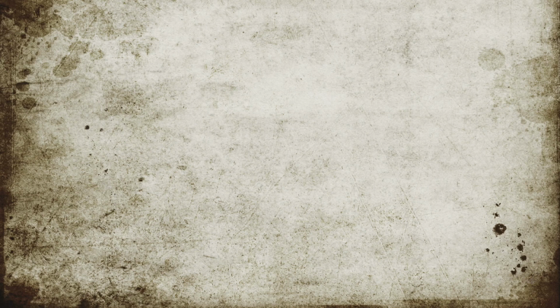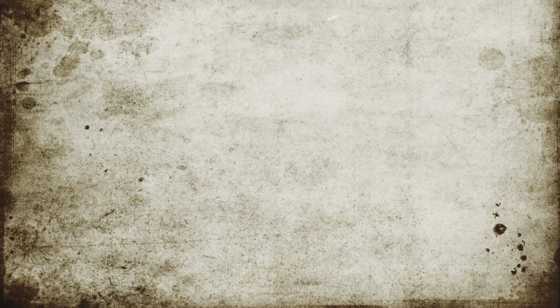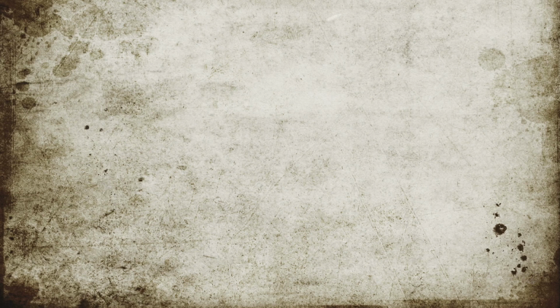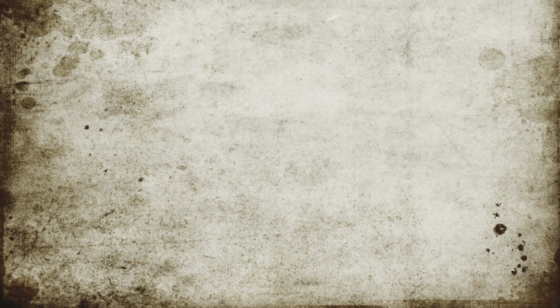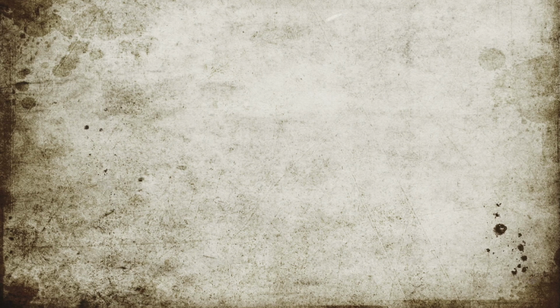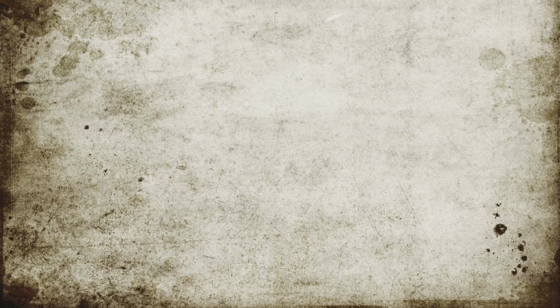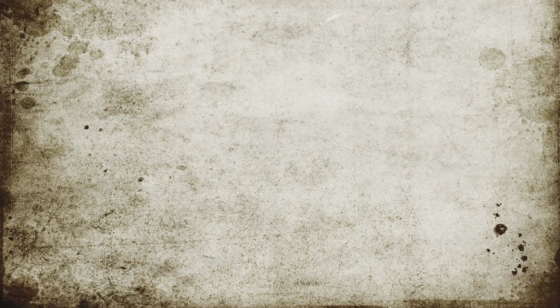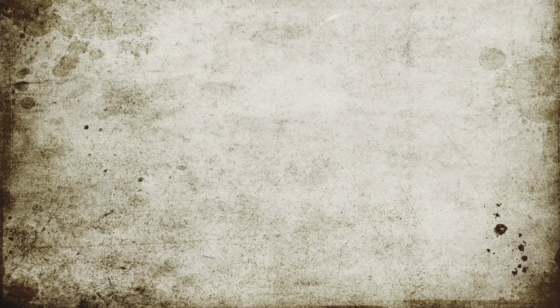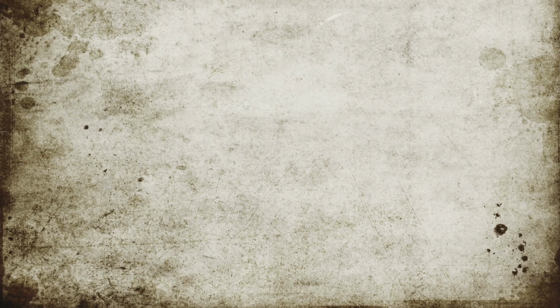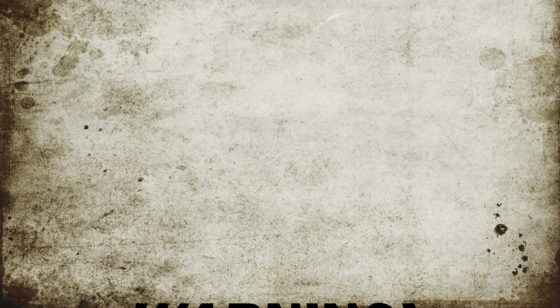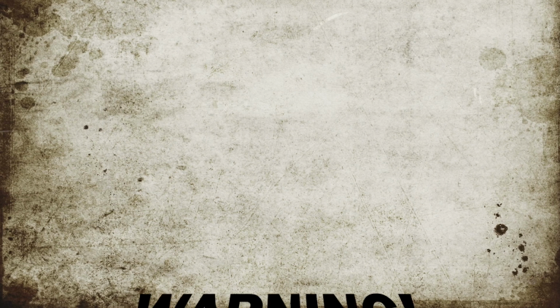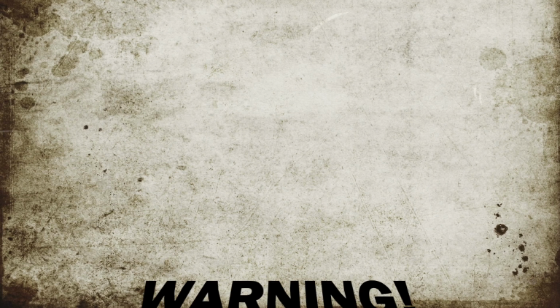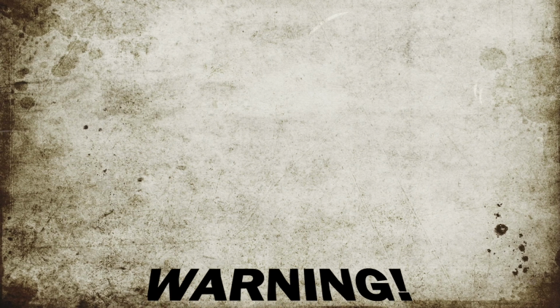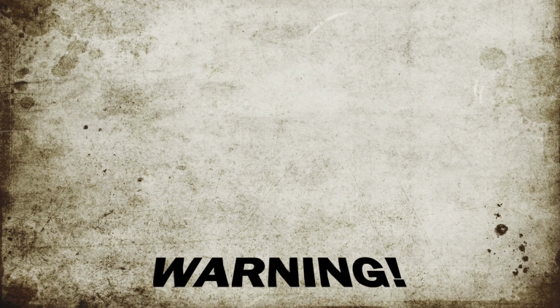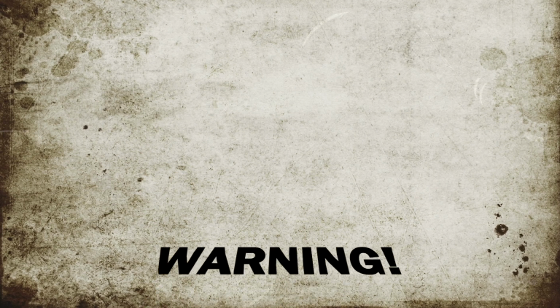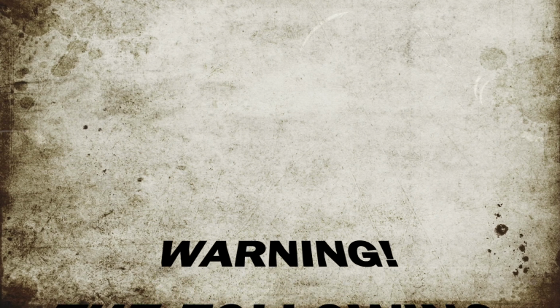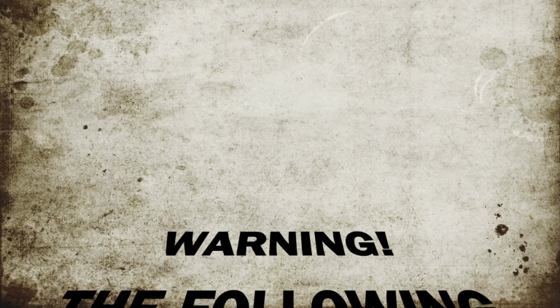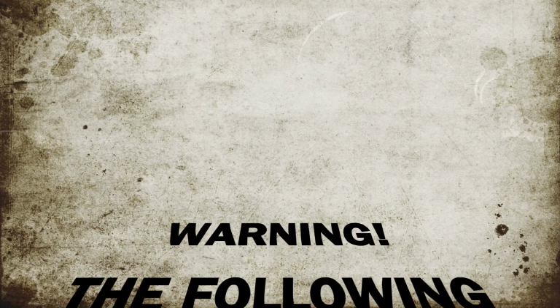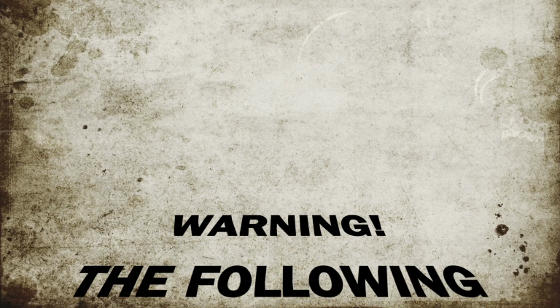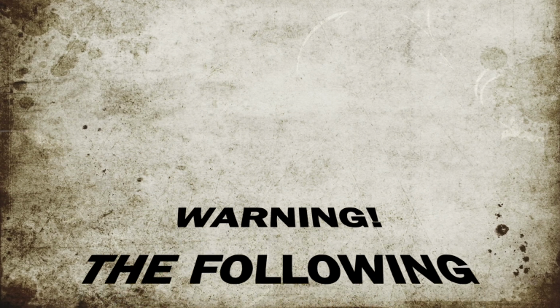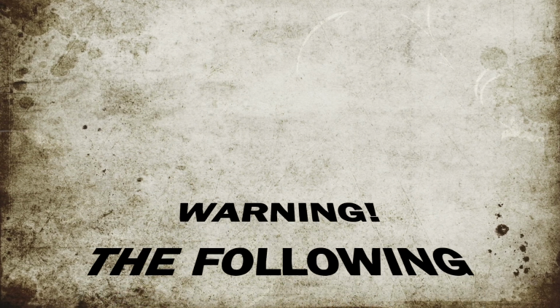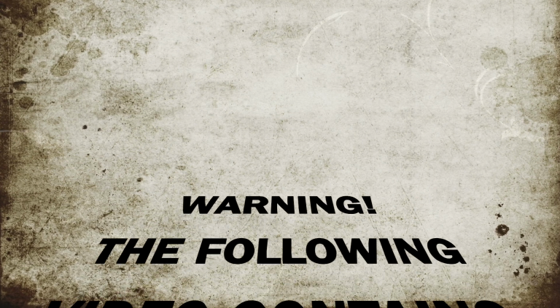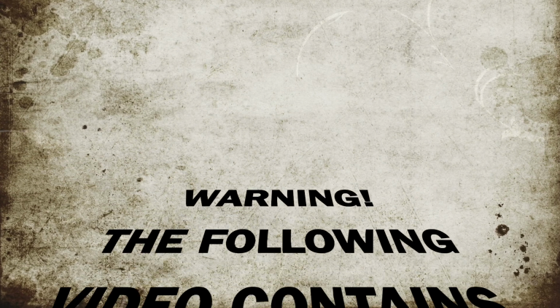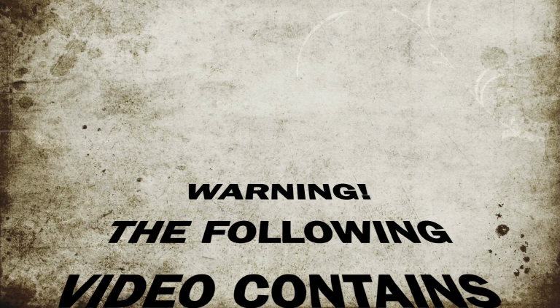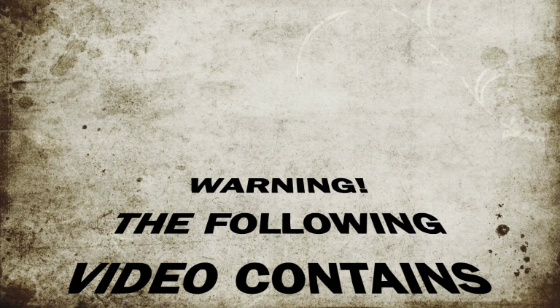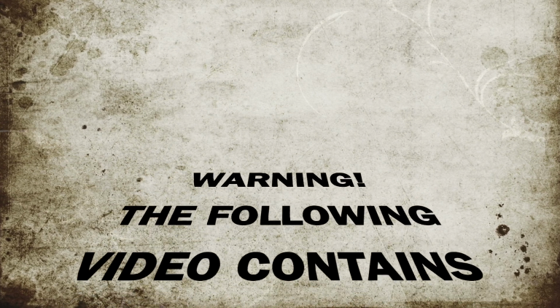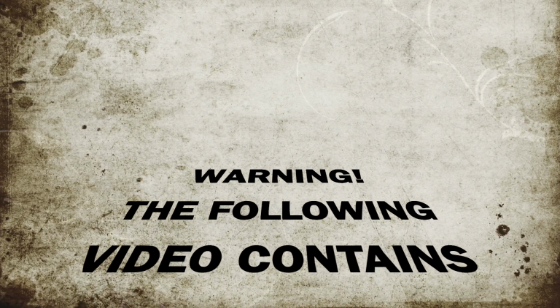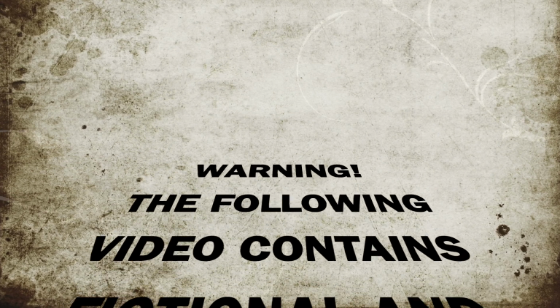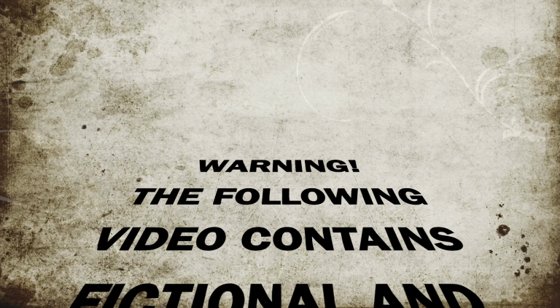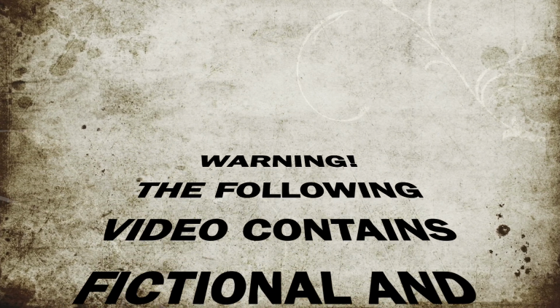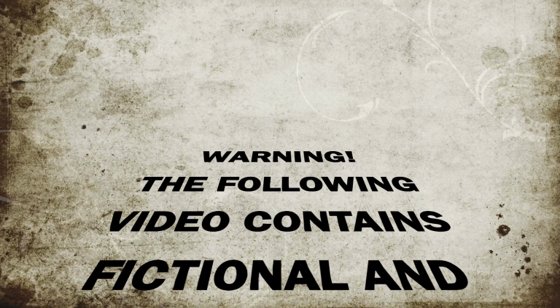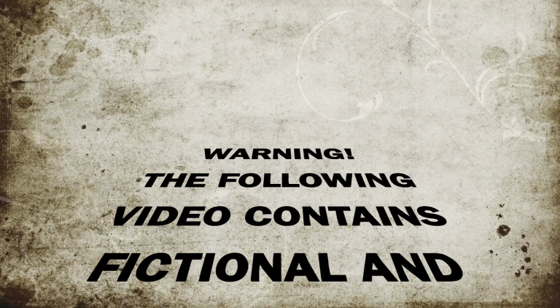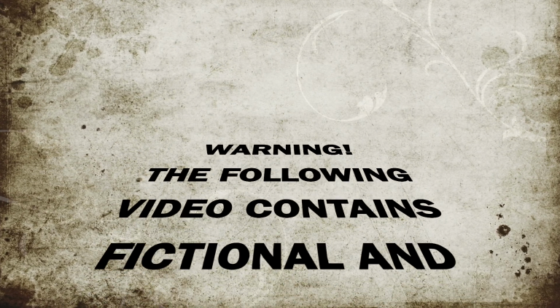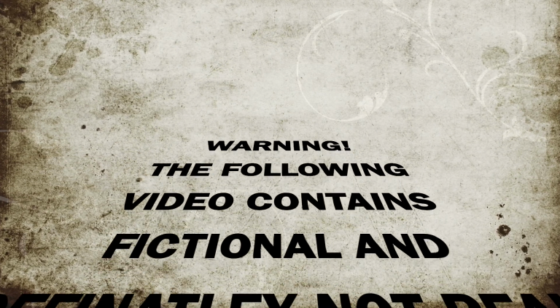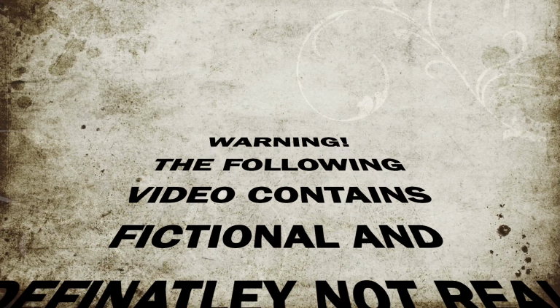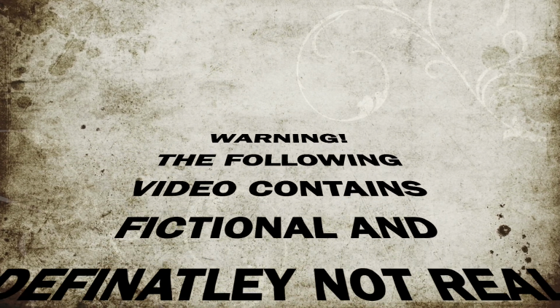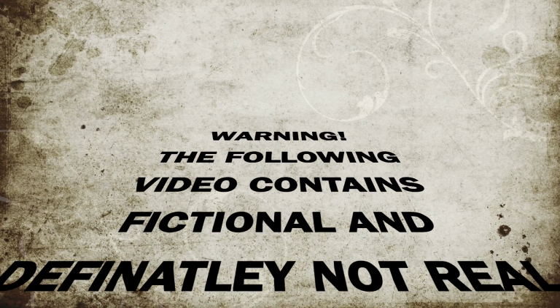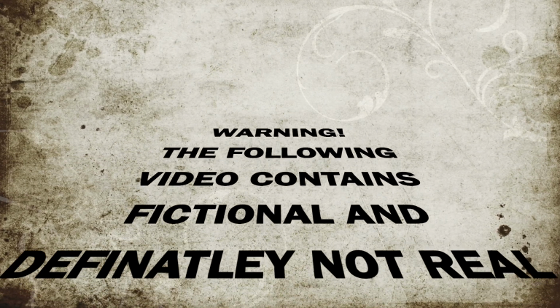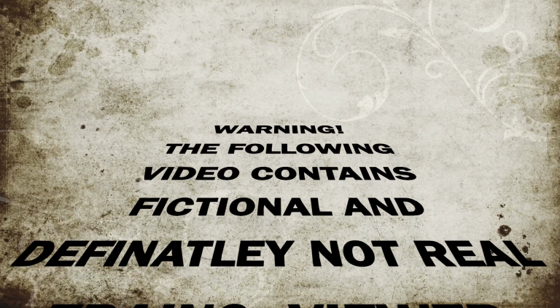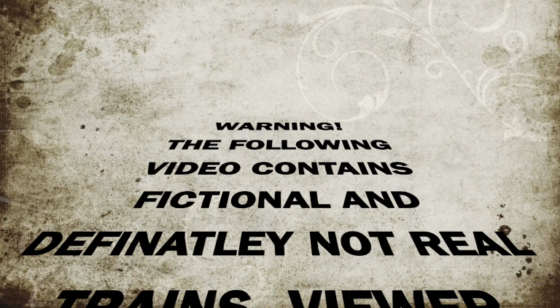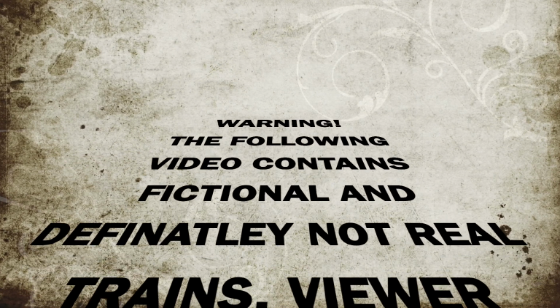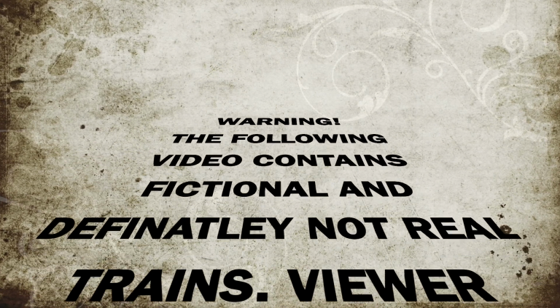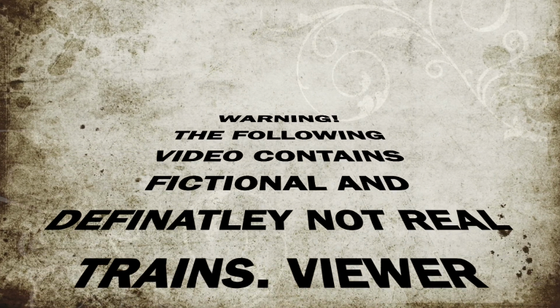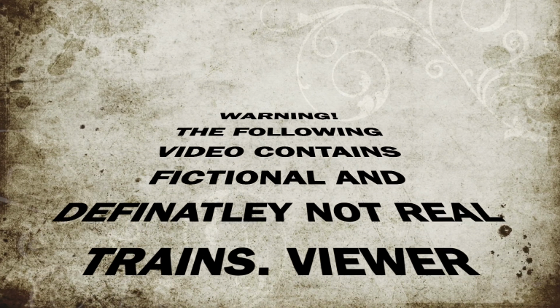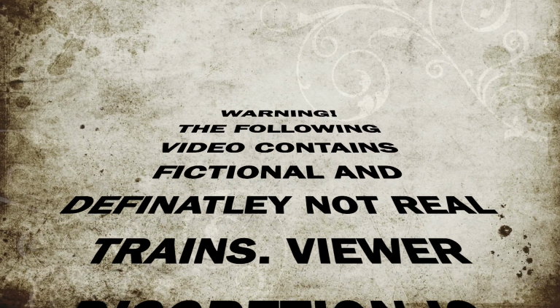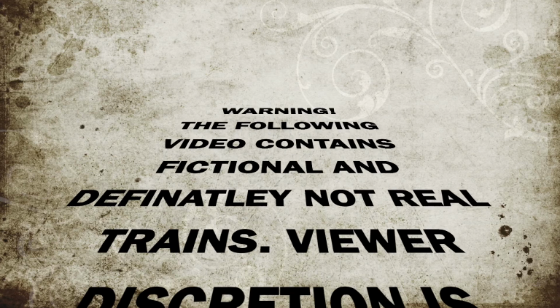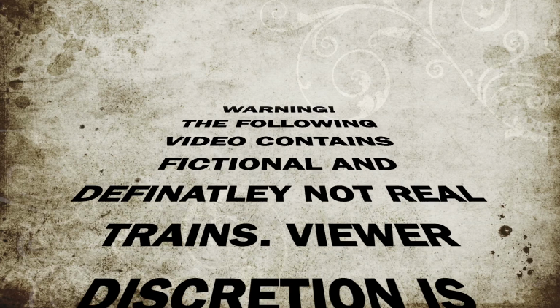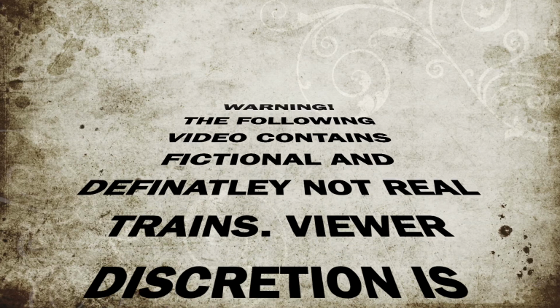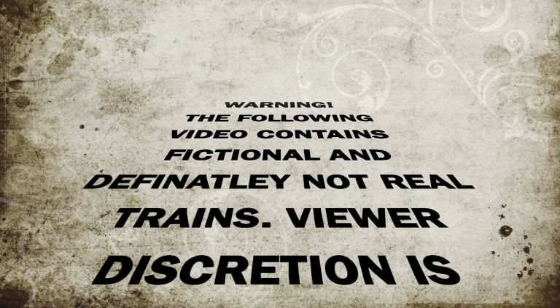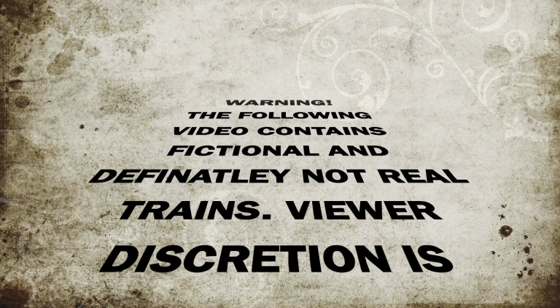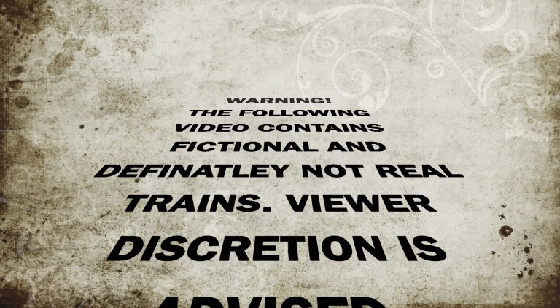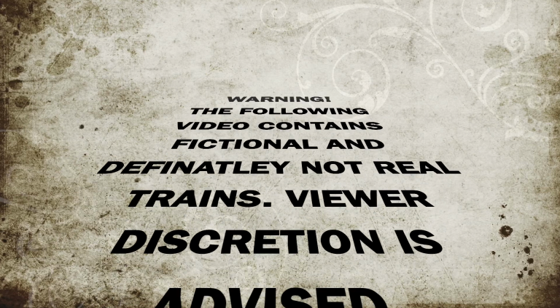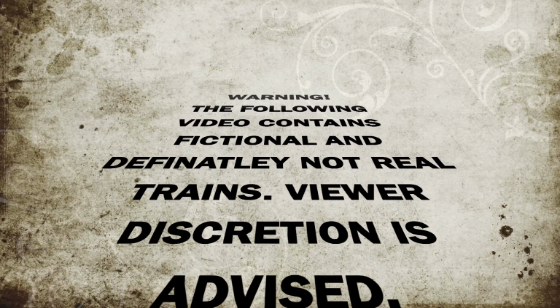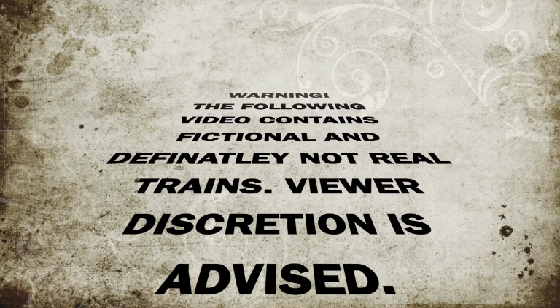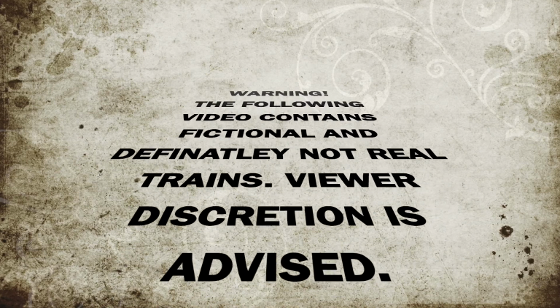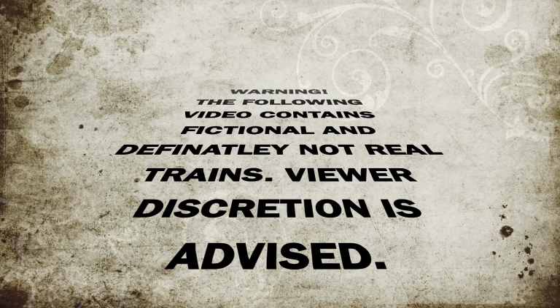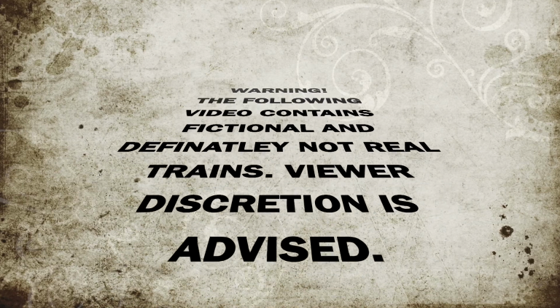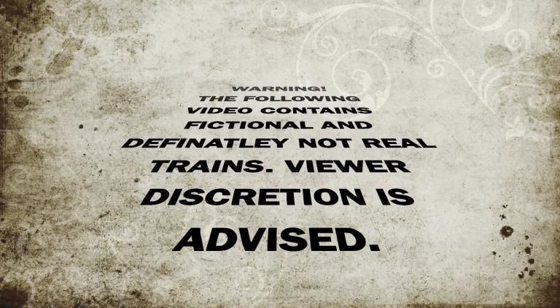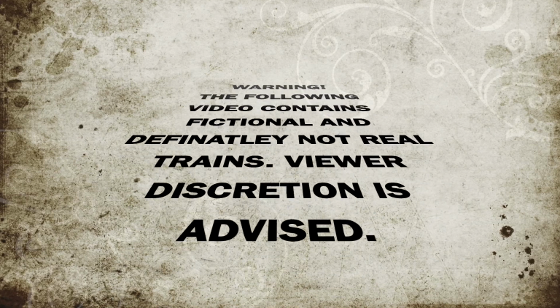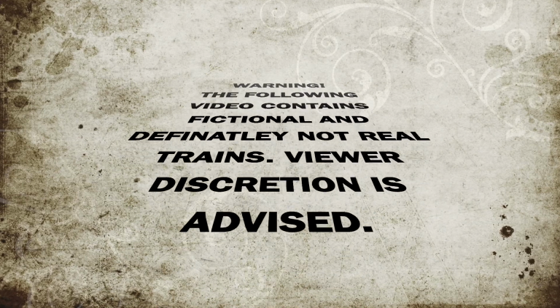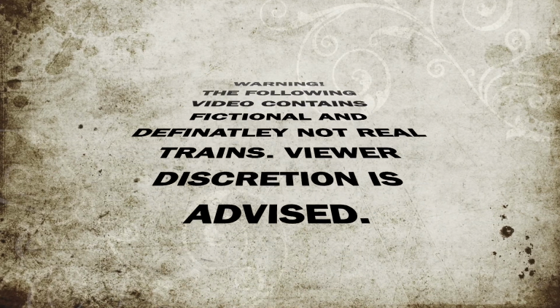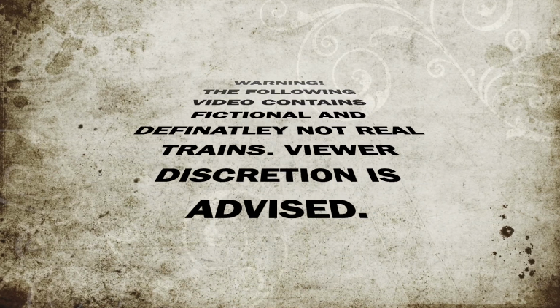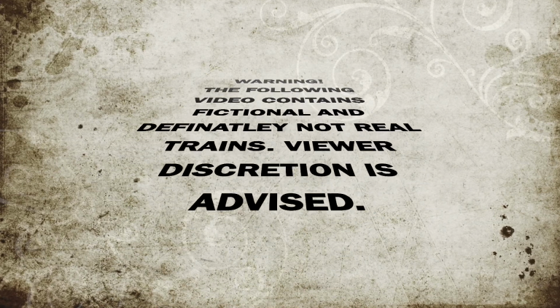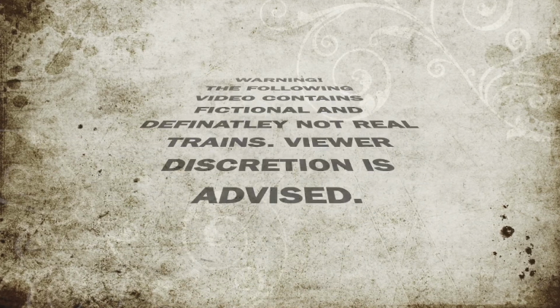Warning! The following video contains fictional and not real trains. Viewer discretion is advised.